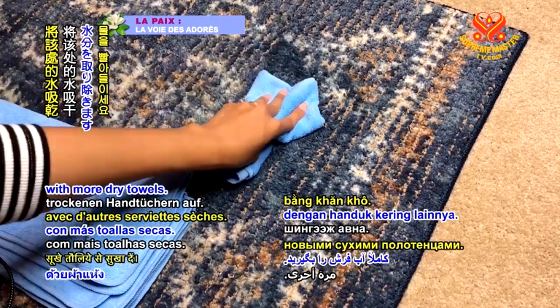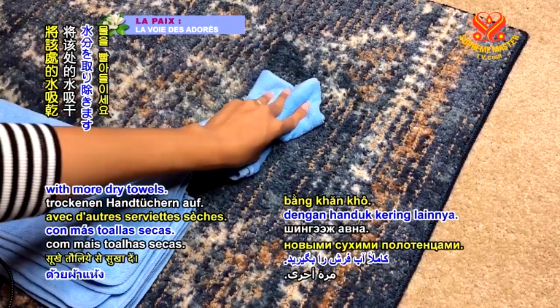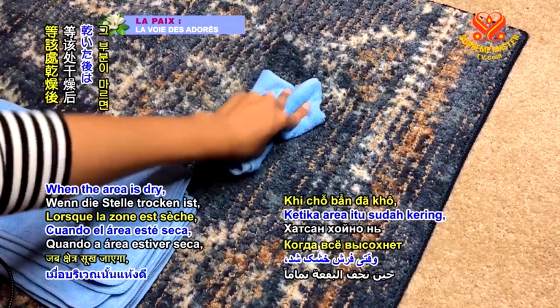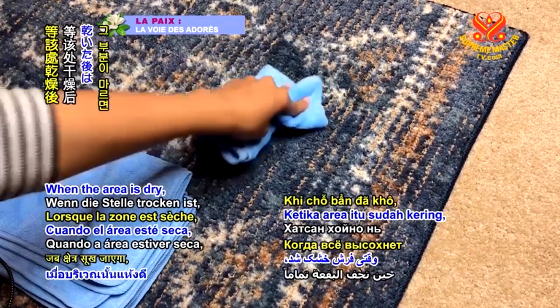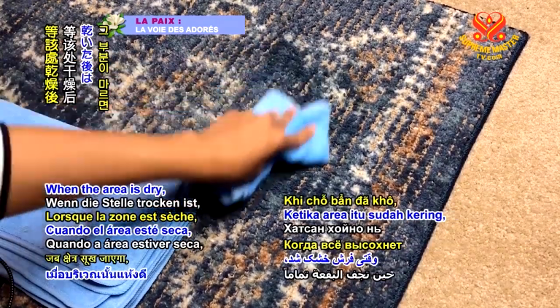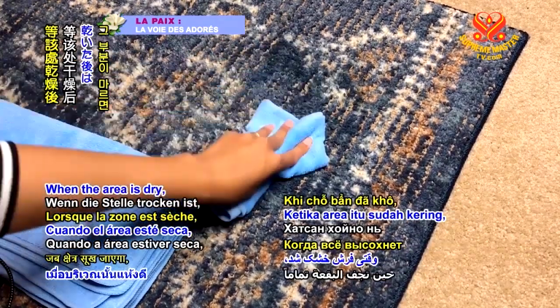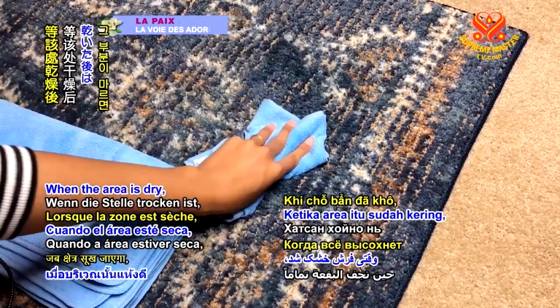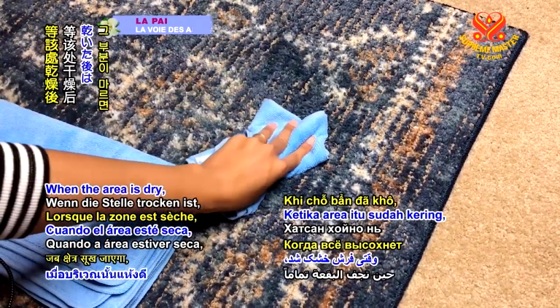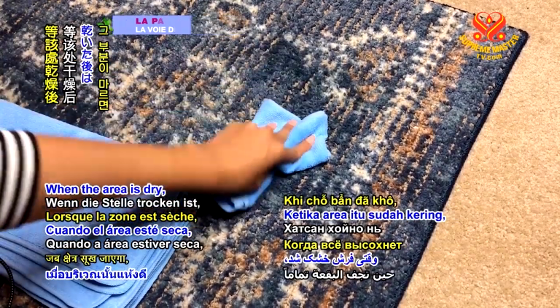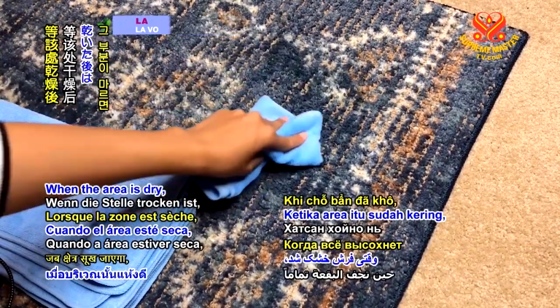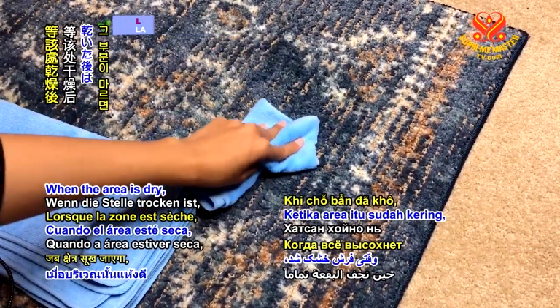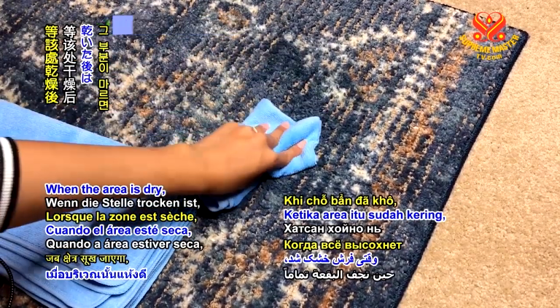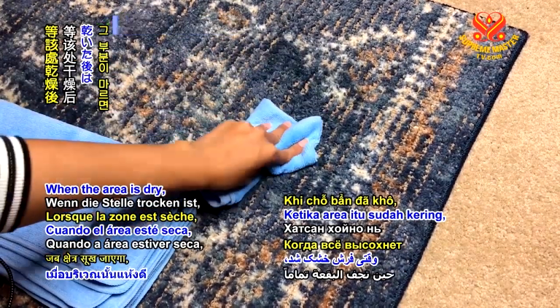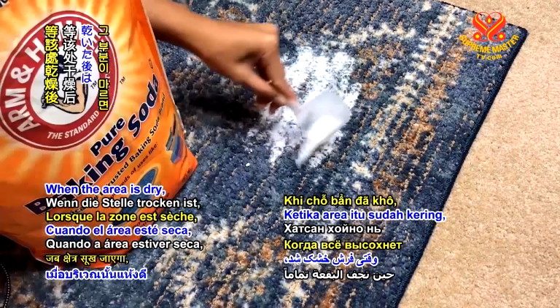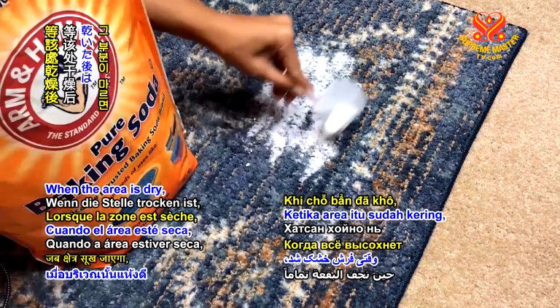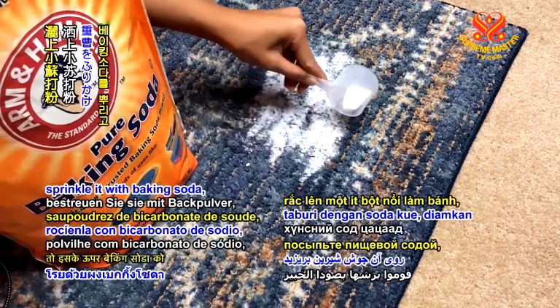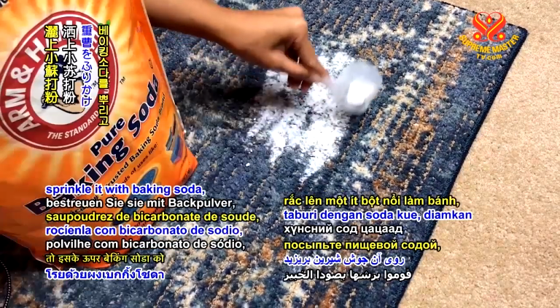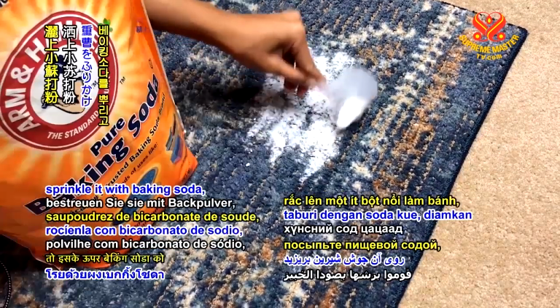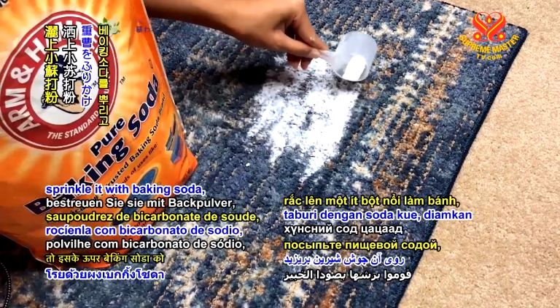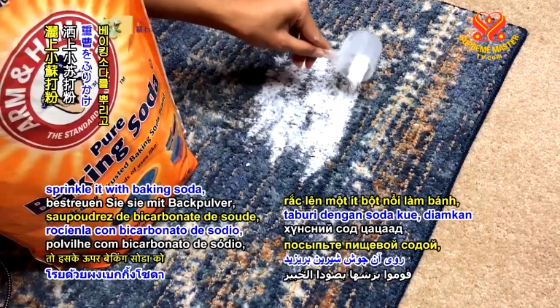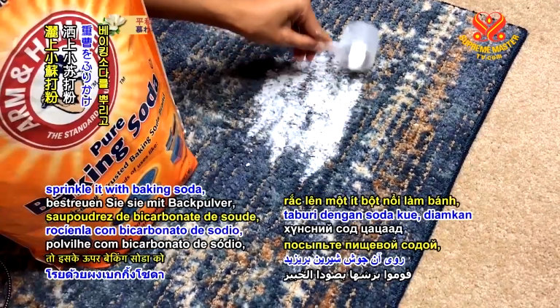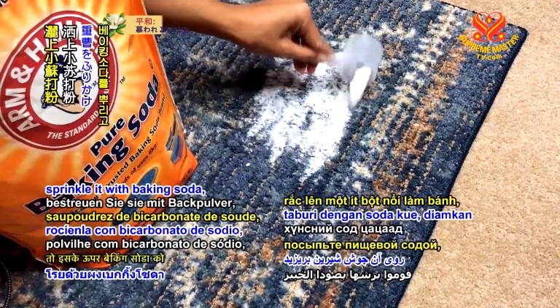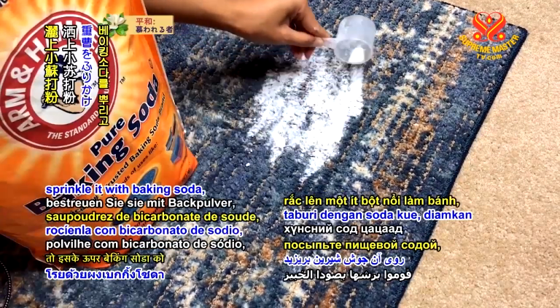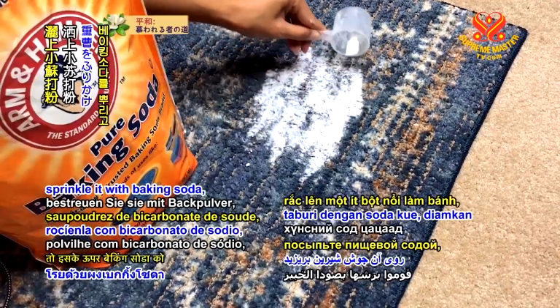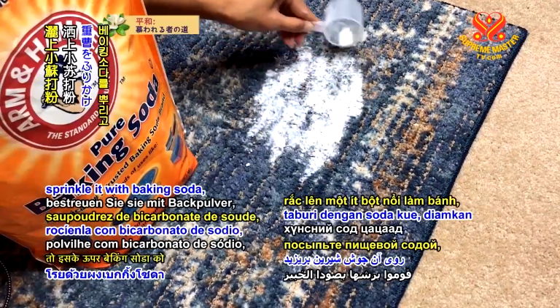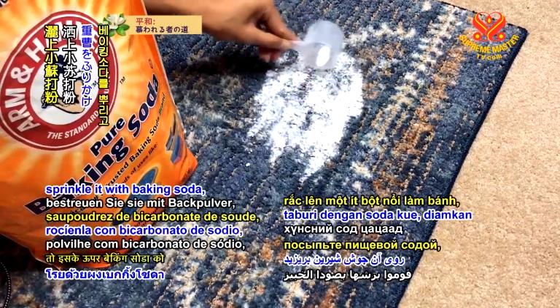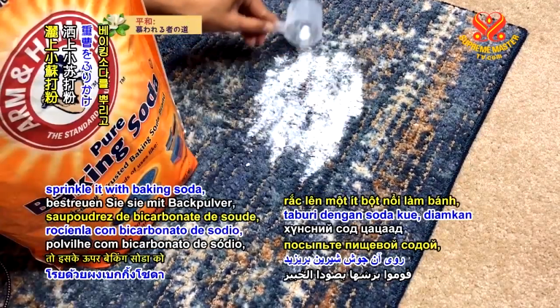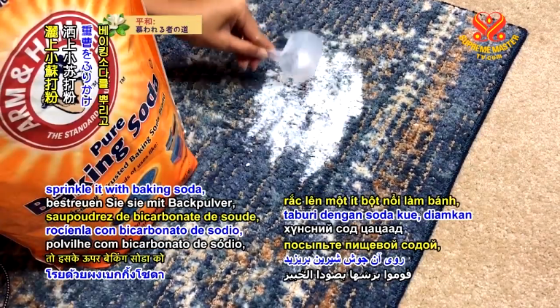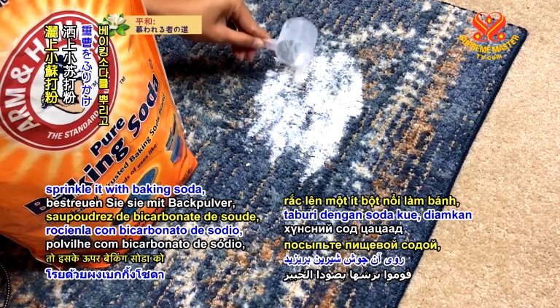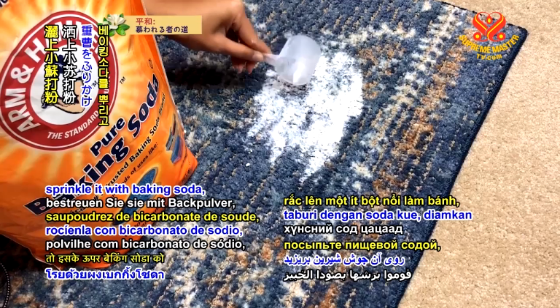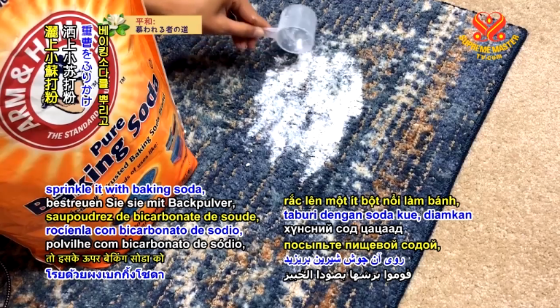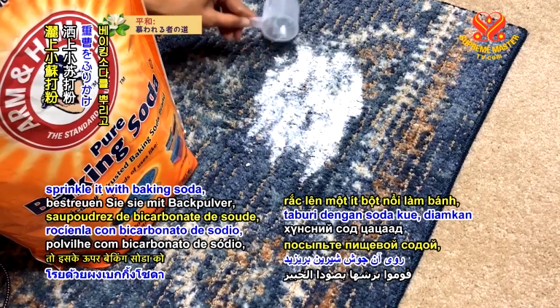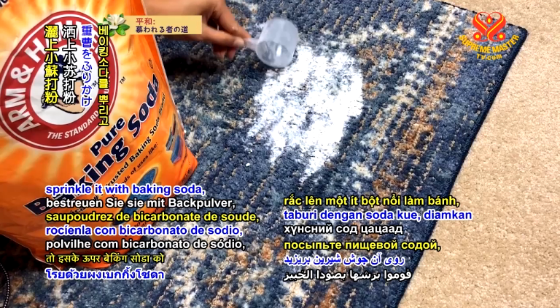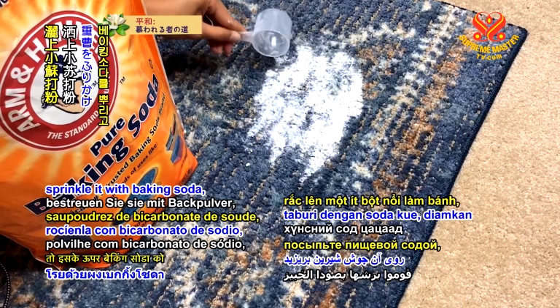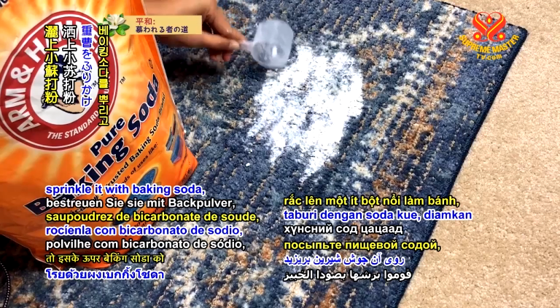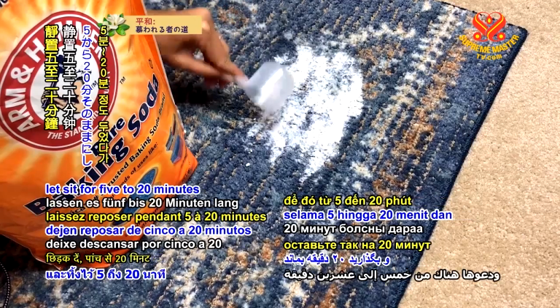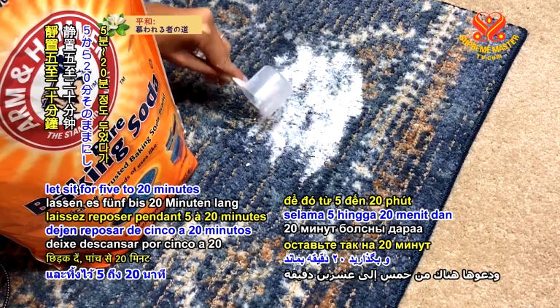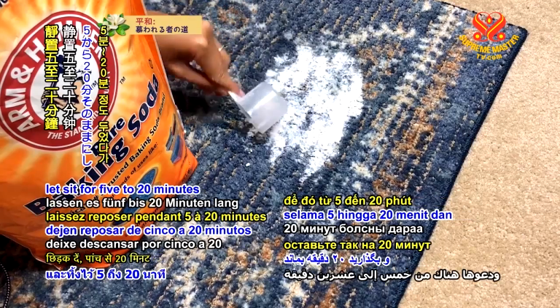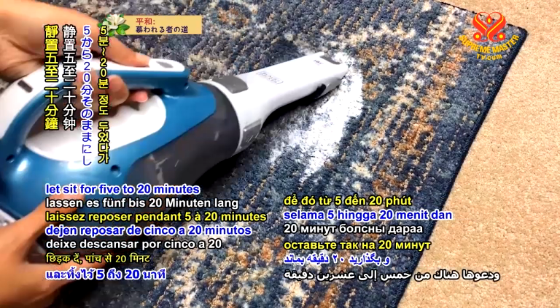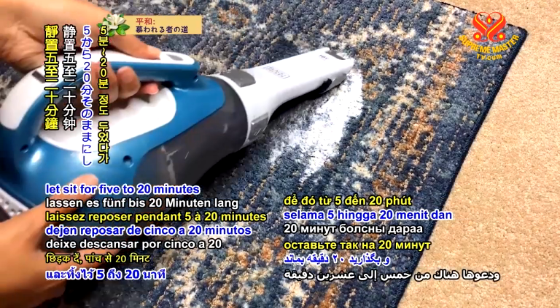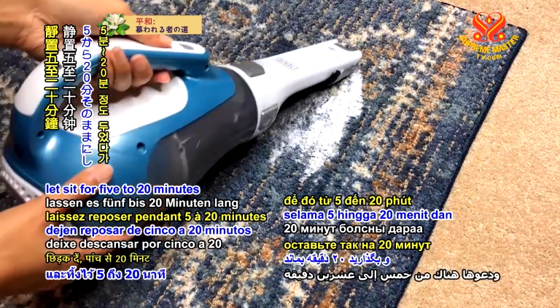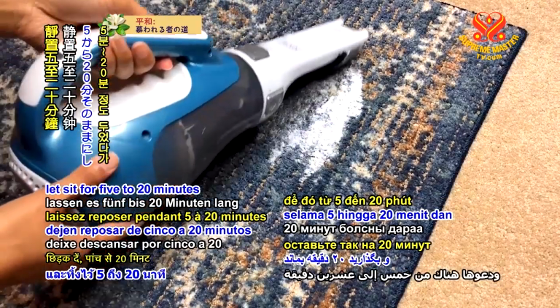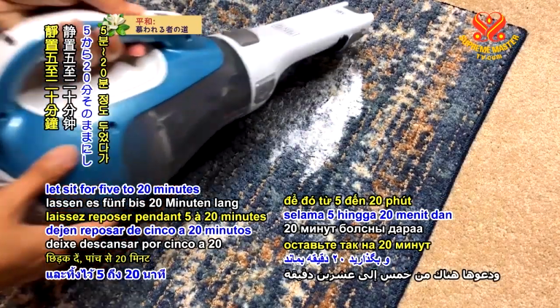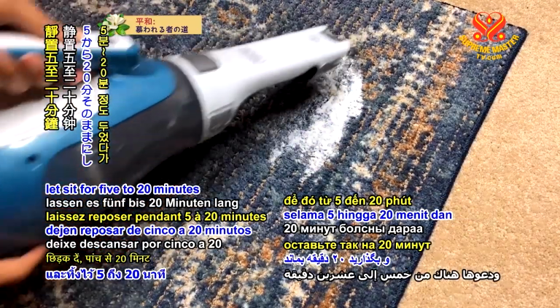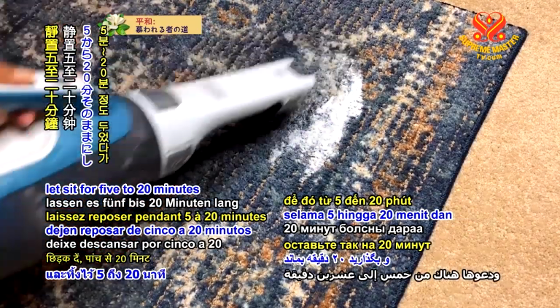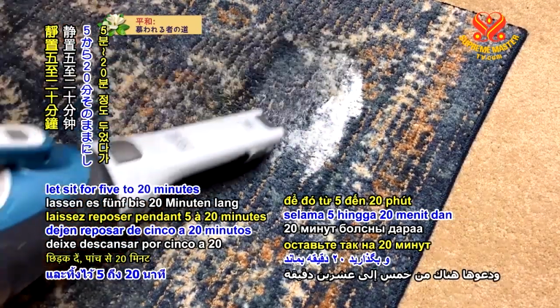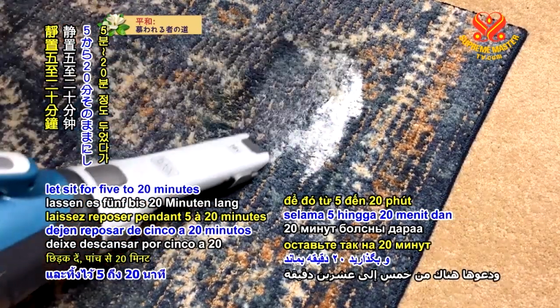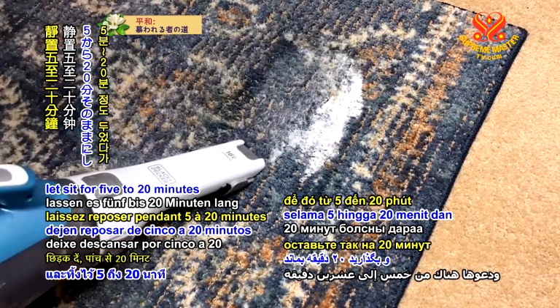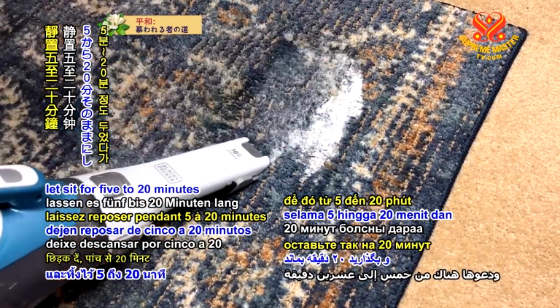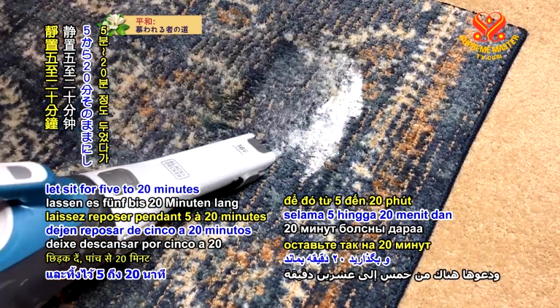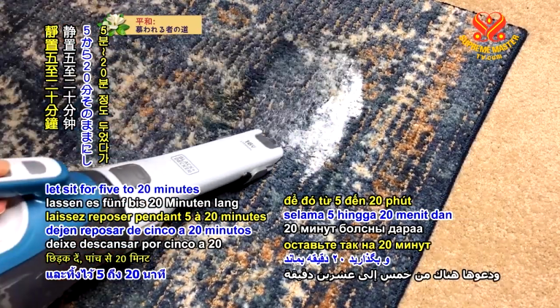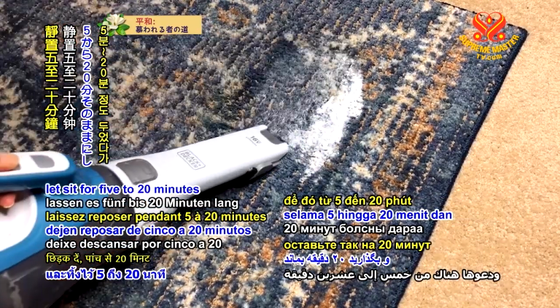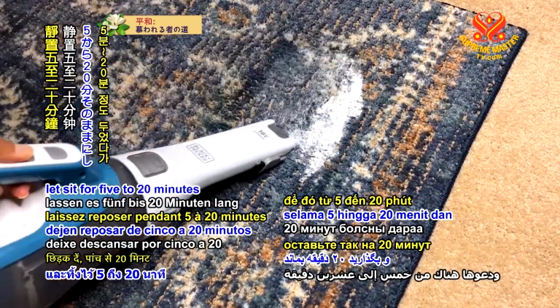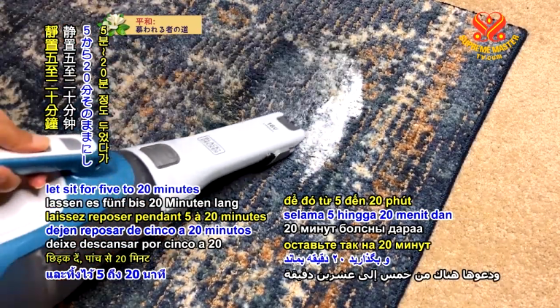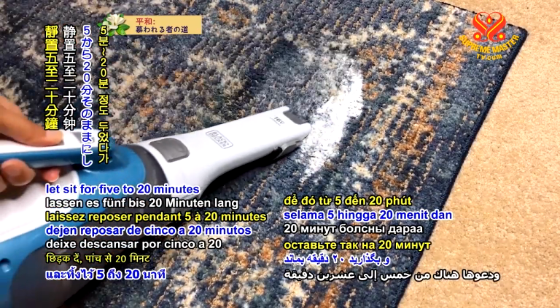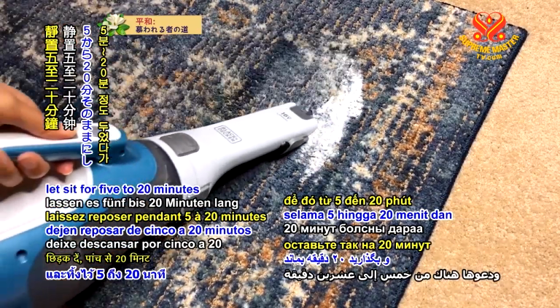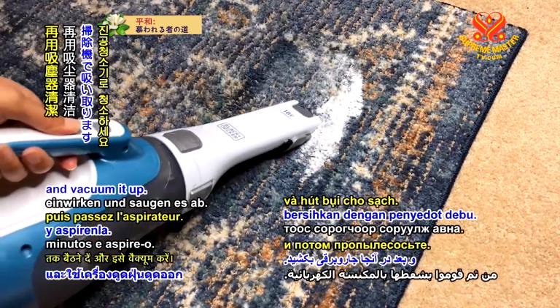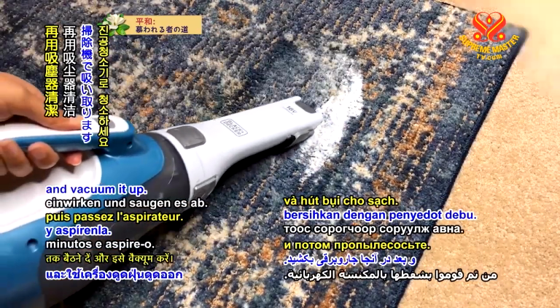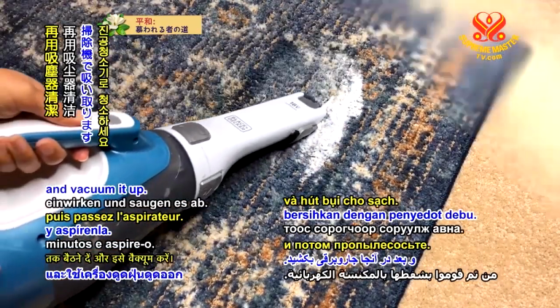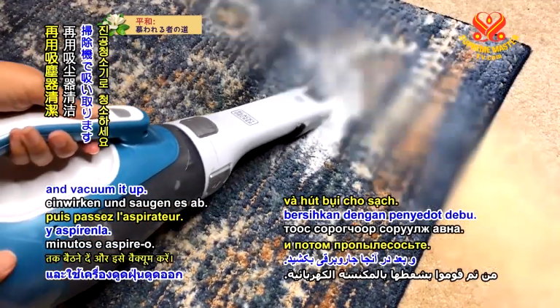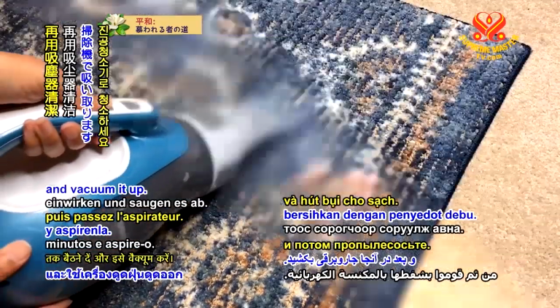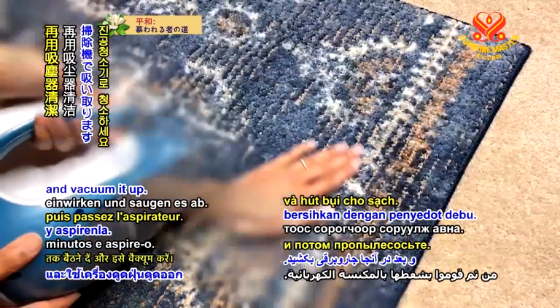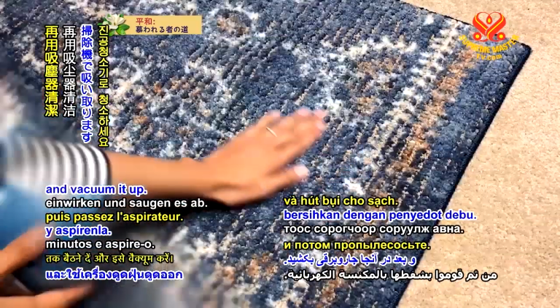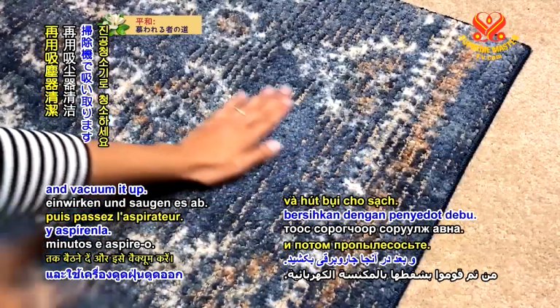When the area is dry, sprinkle it with baking soda. Let it sit for 5 to 20 minutes, then vacuum it up.